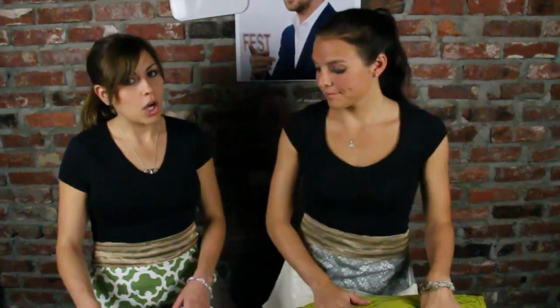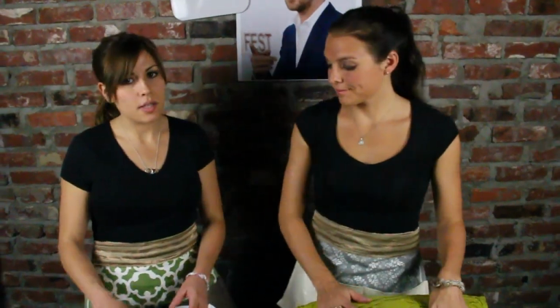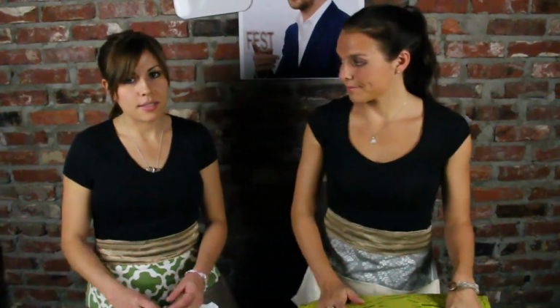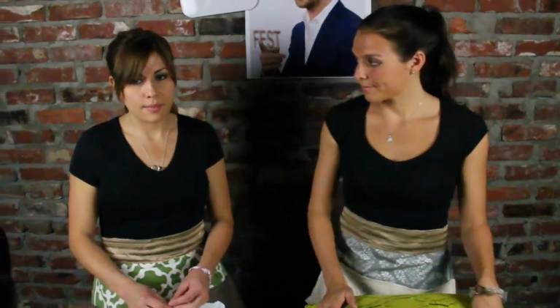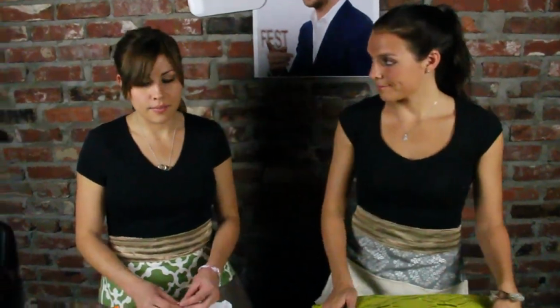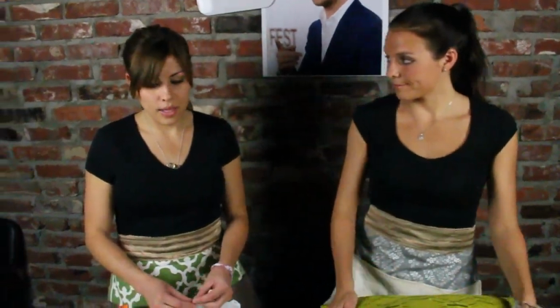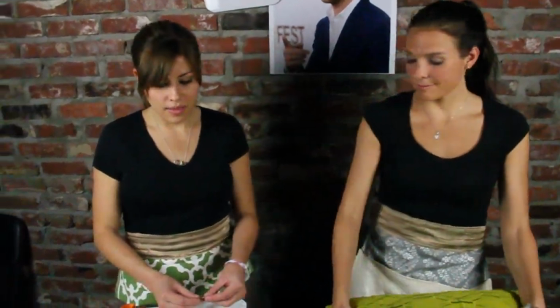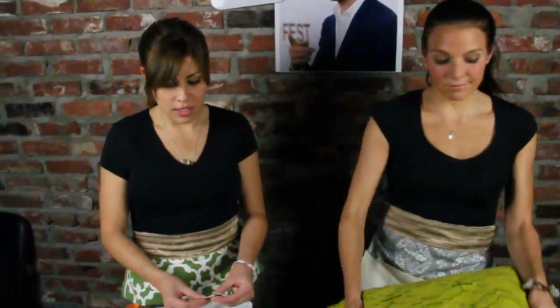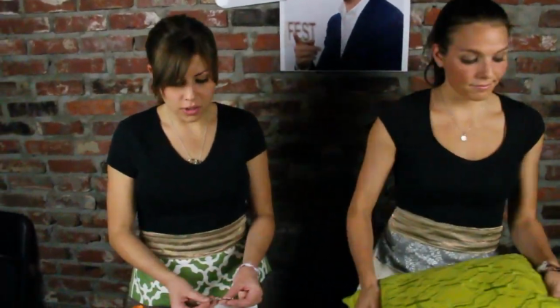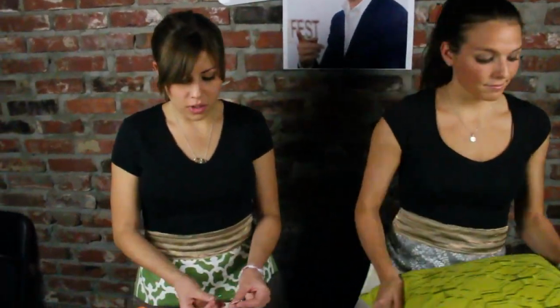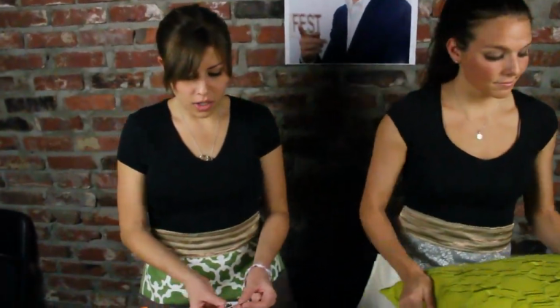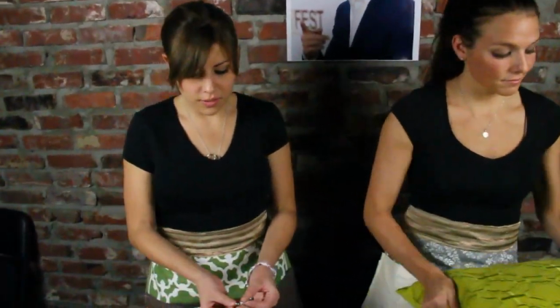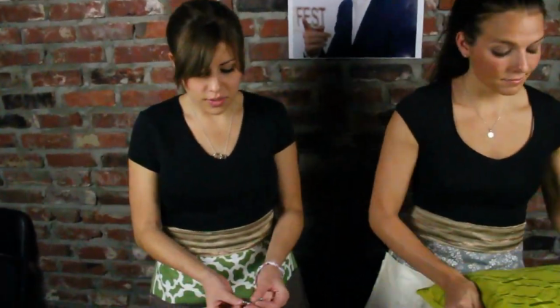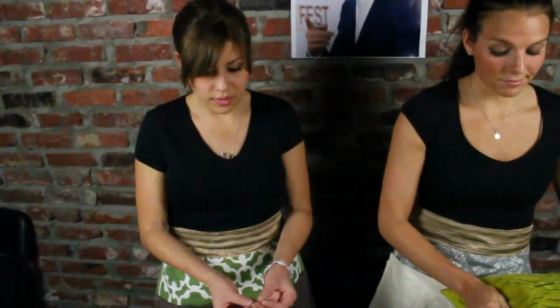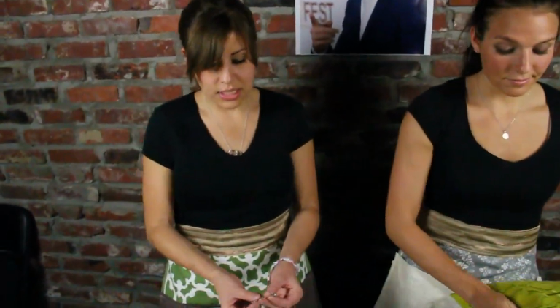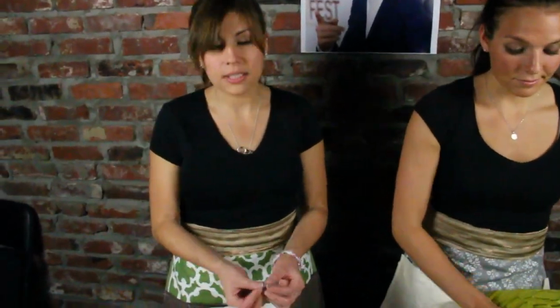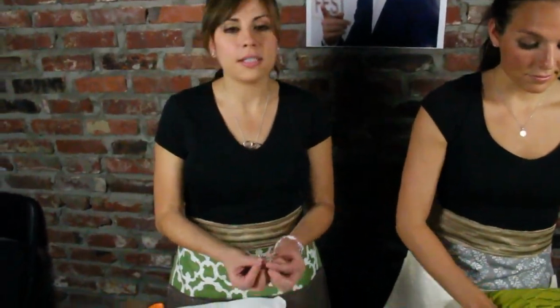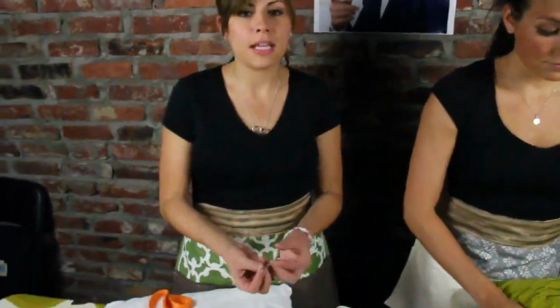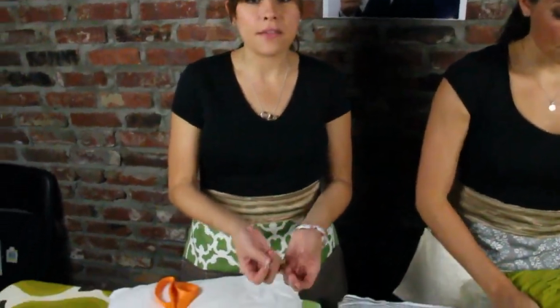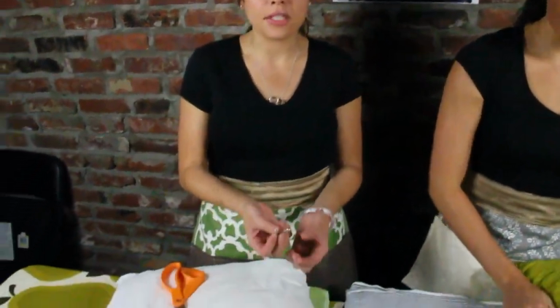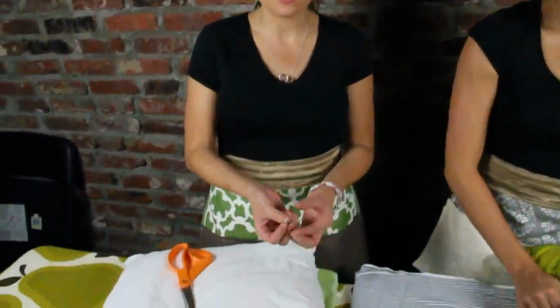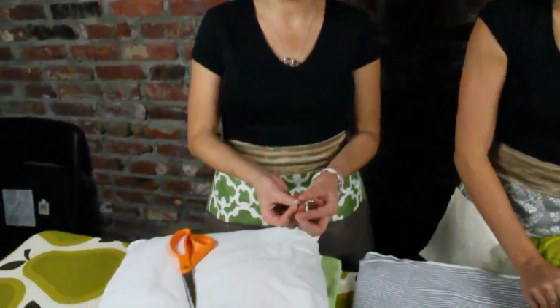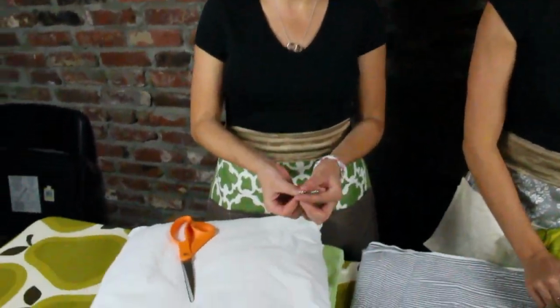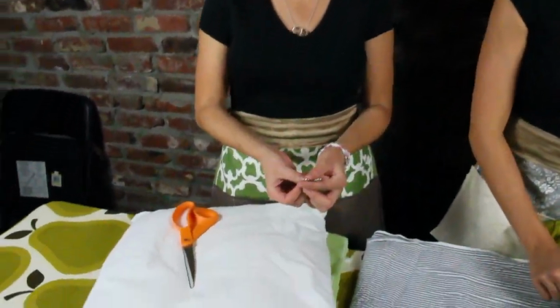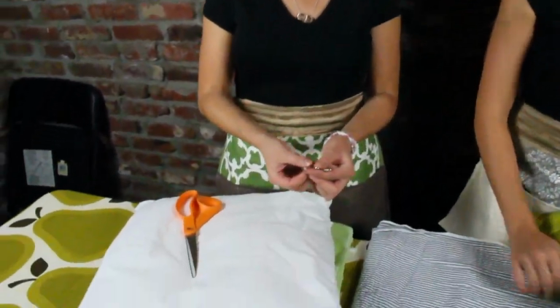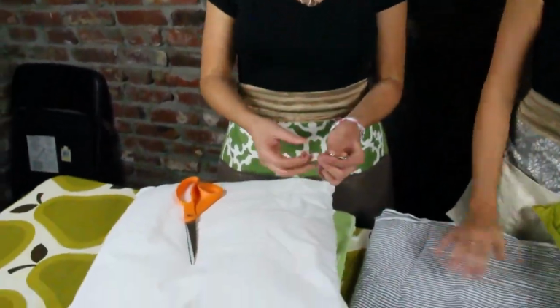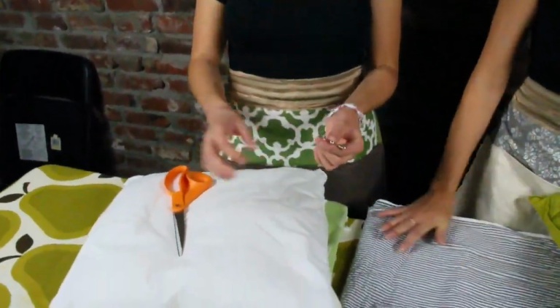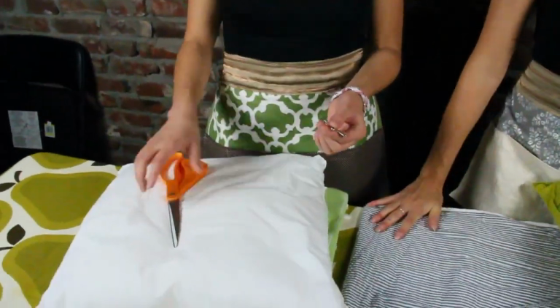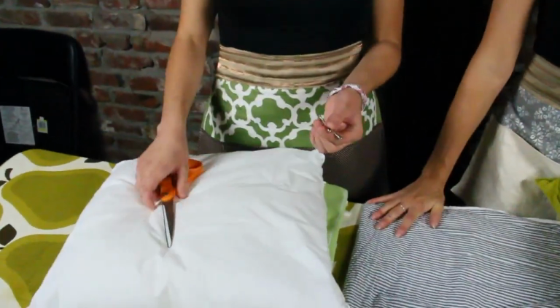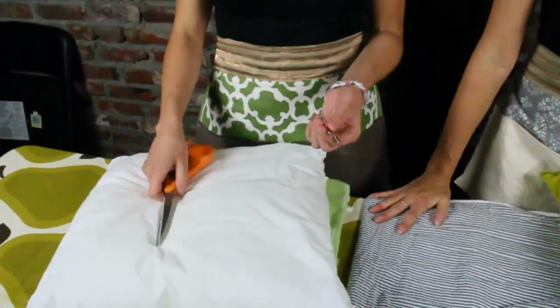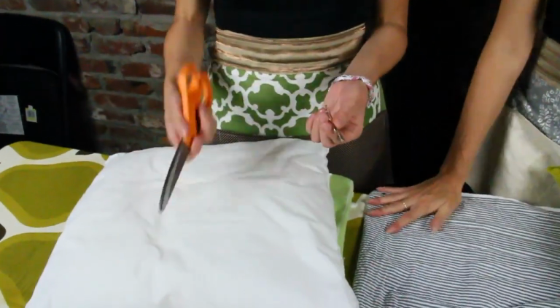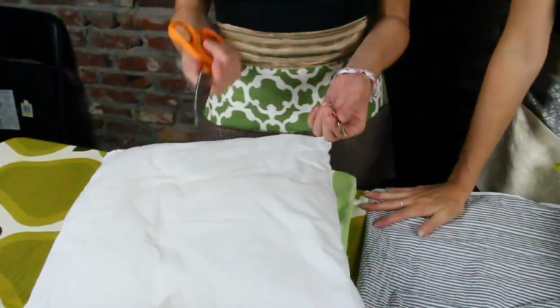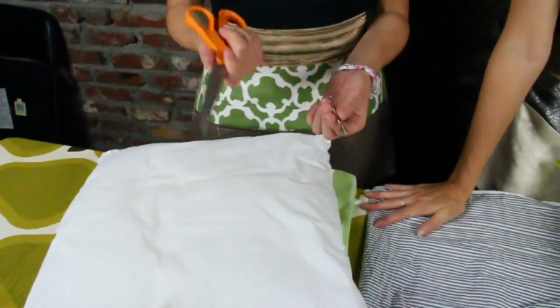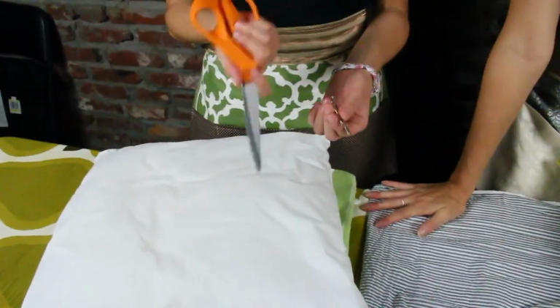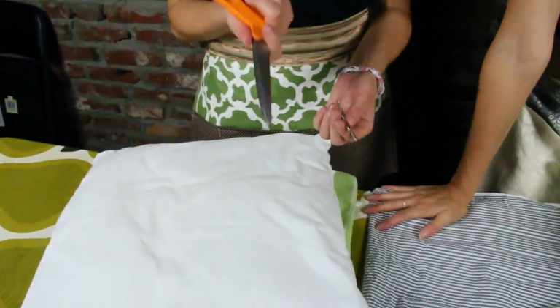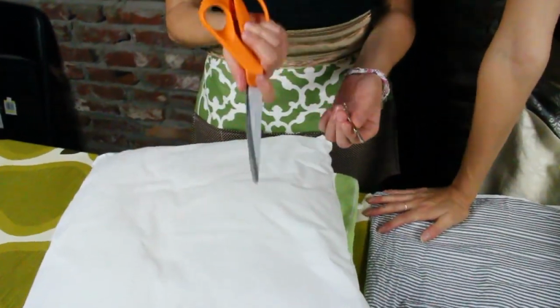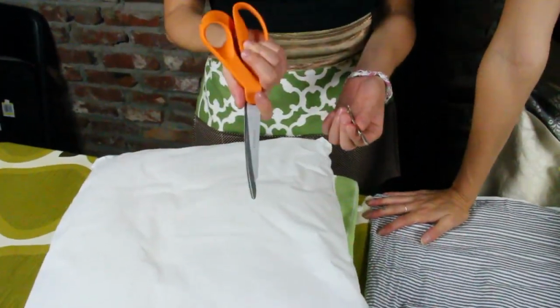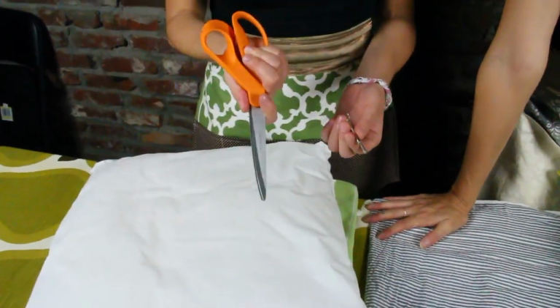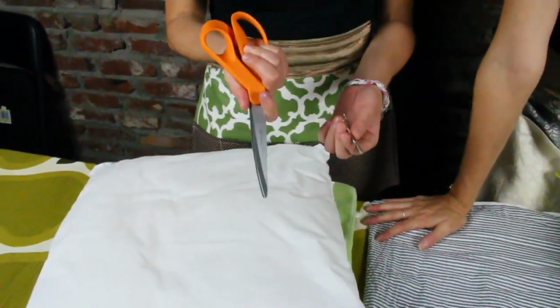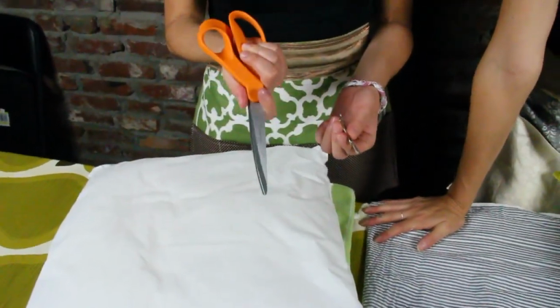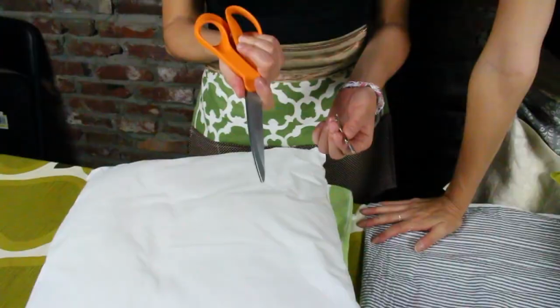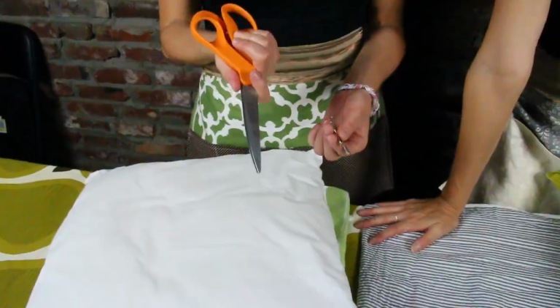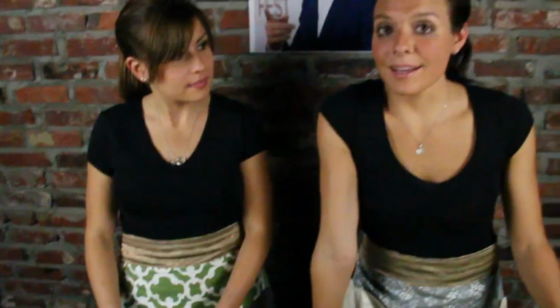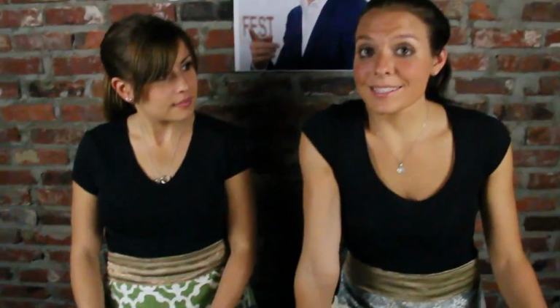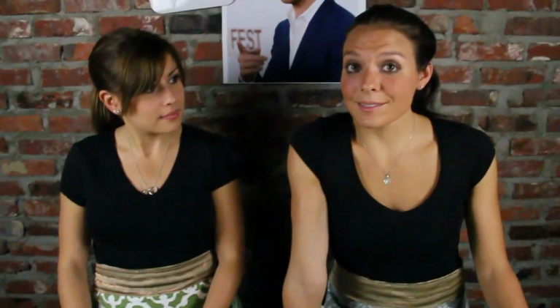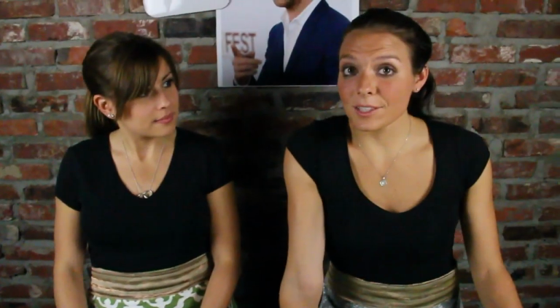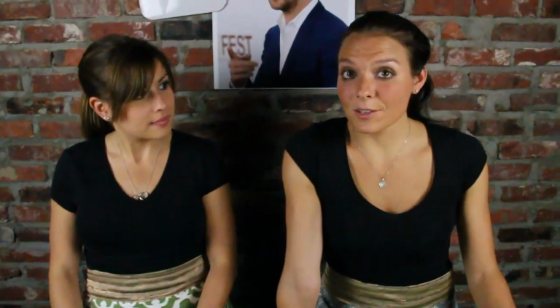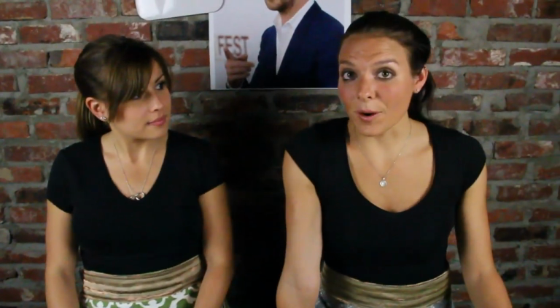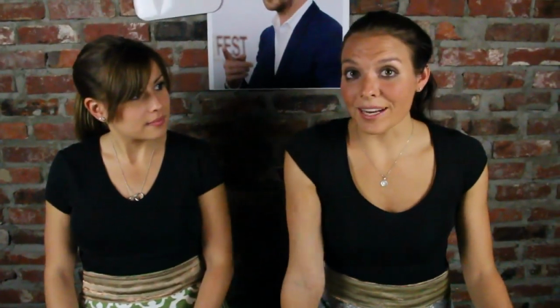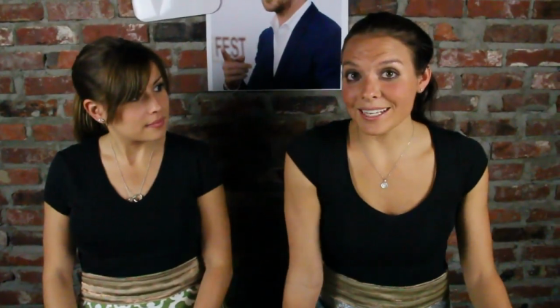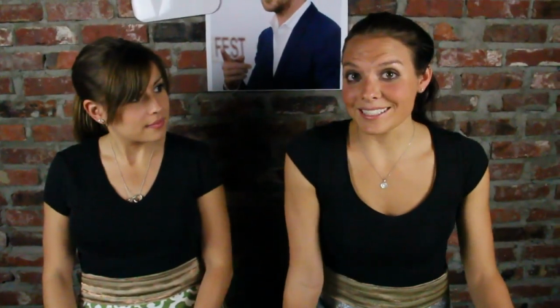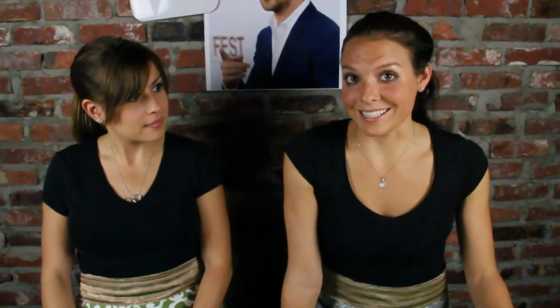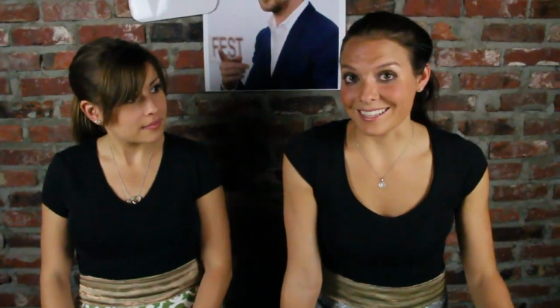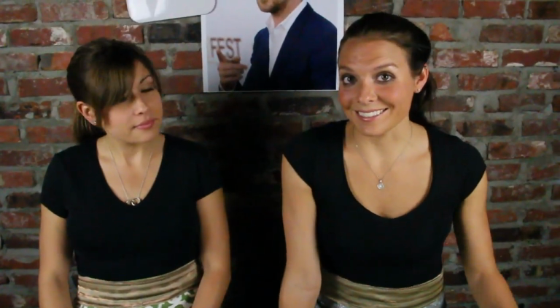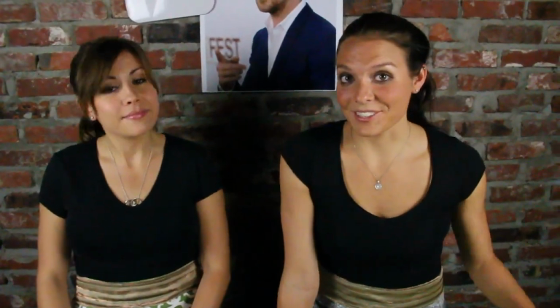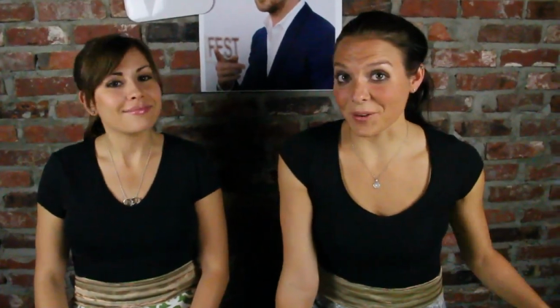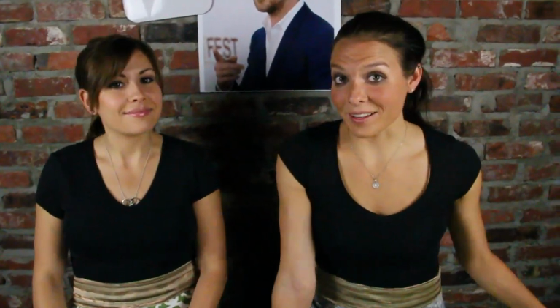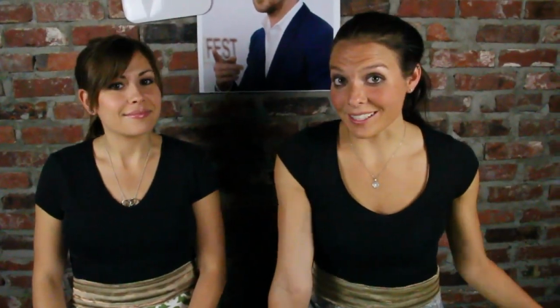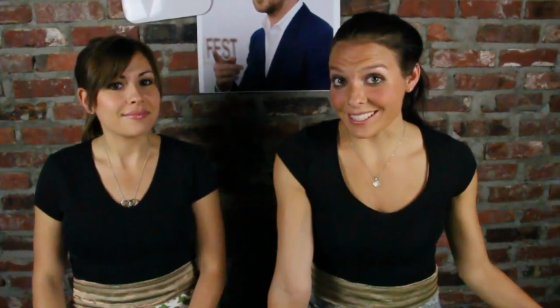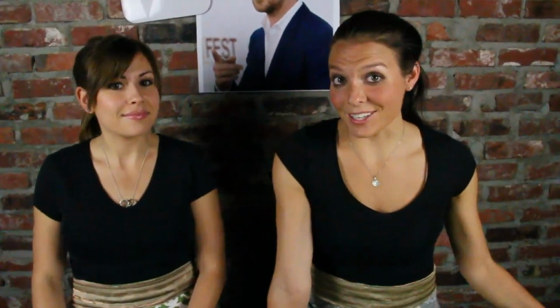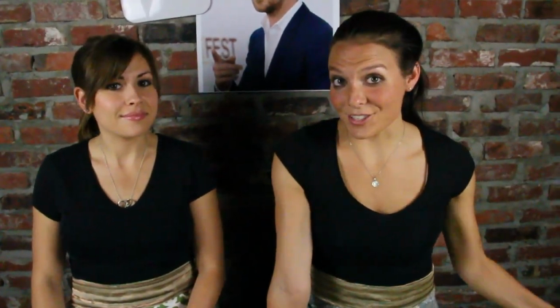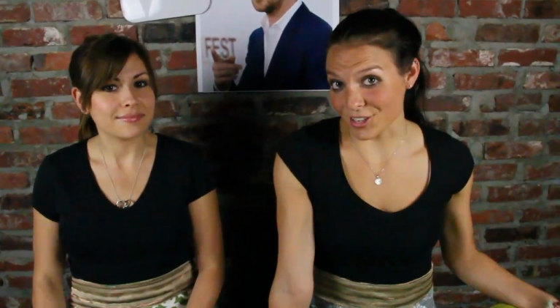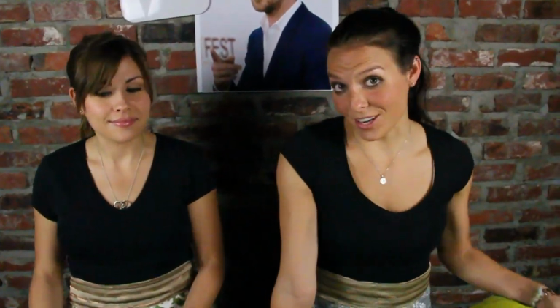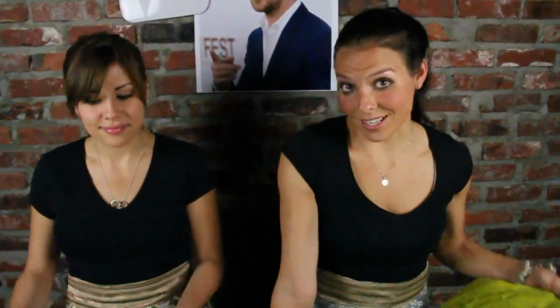Awesome. And then you'll also need safety pins and scissors. It's quite easy, so let's get started.